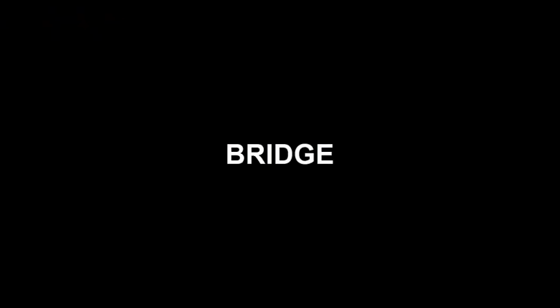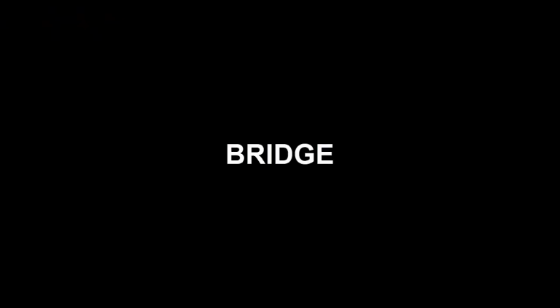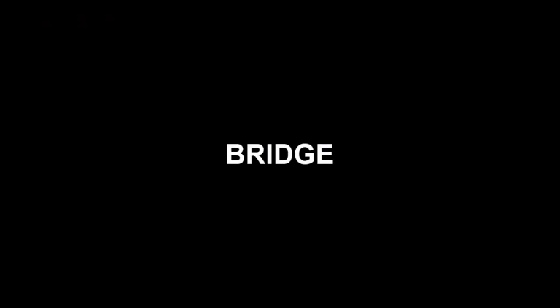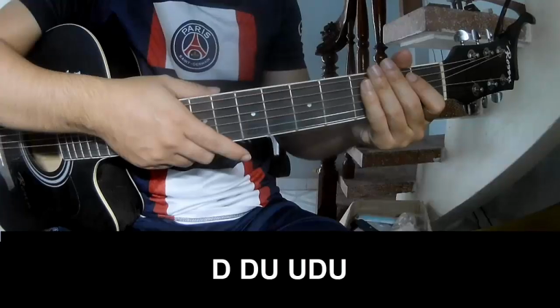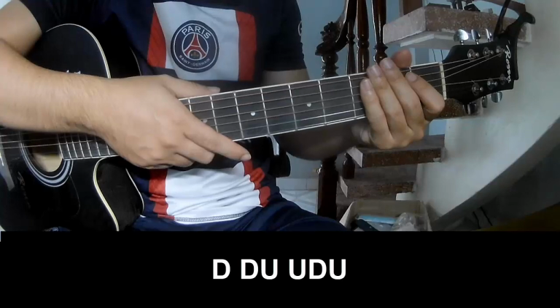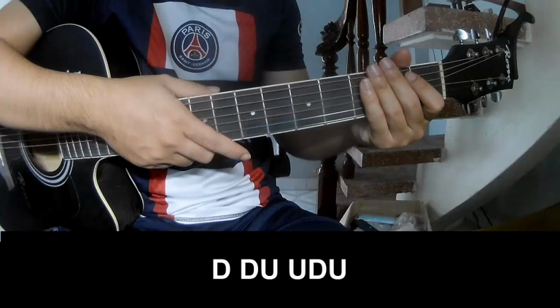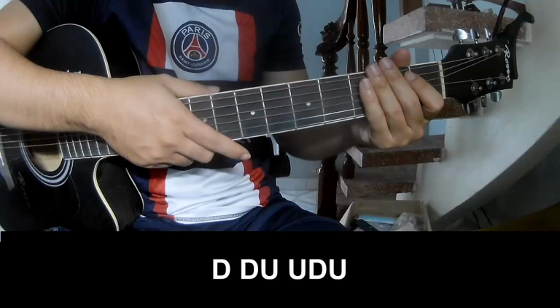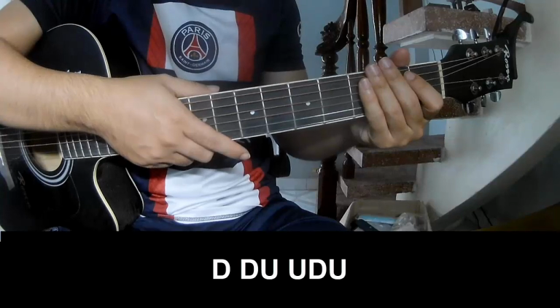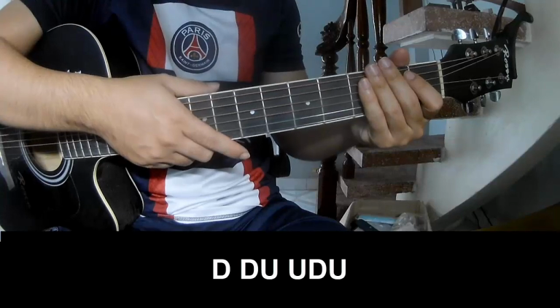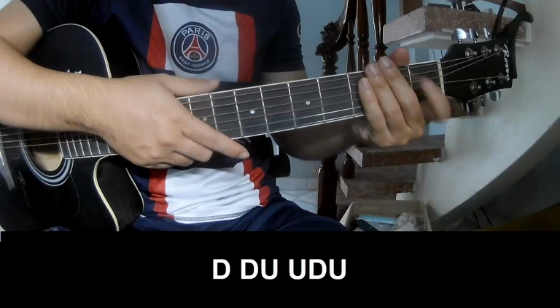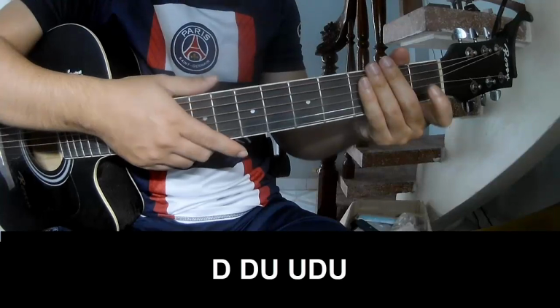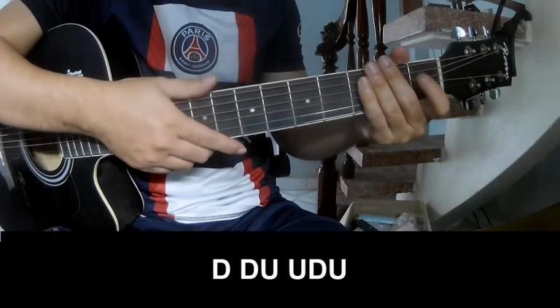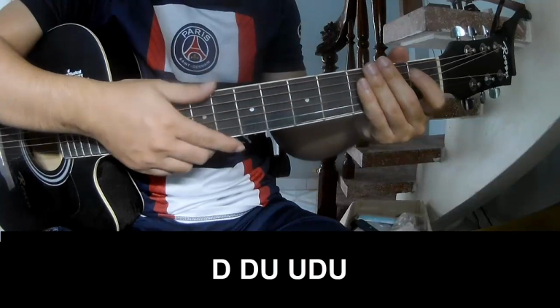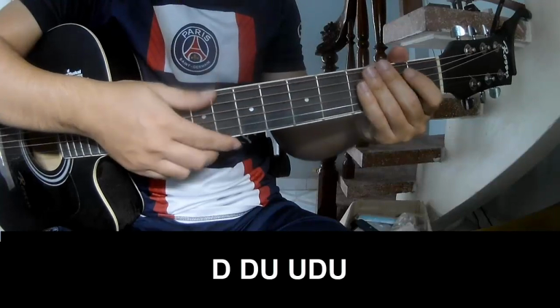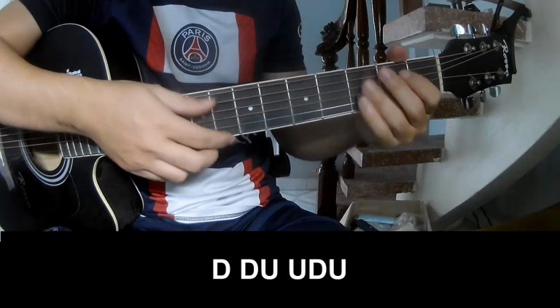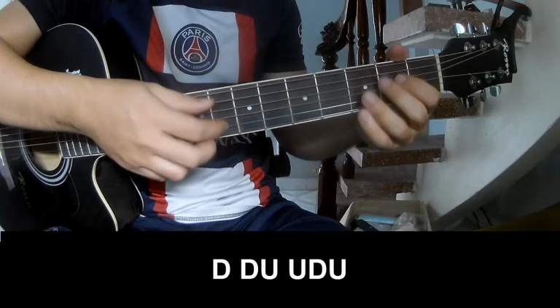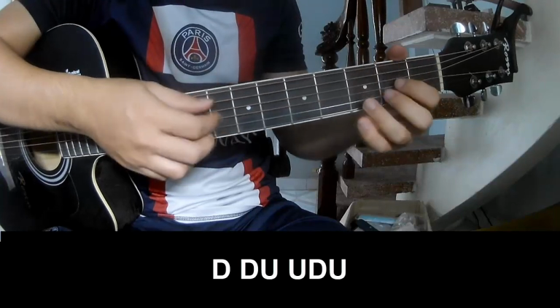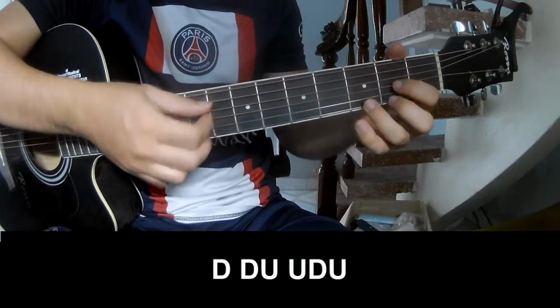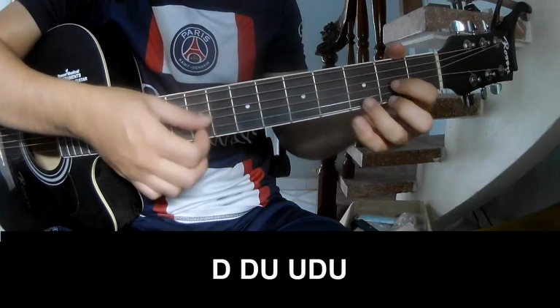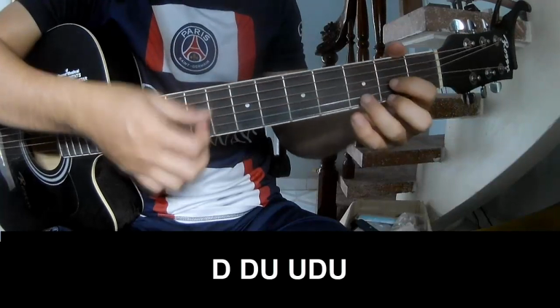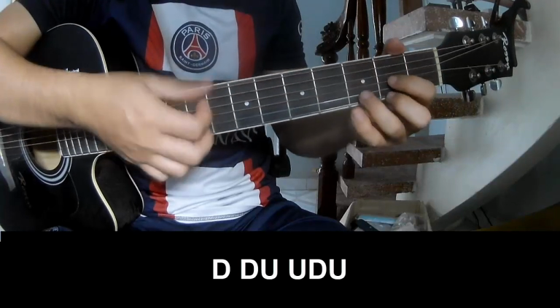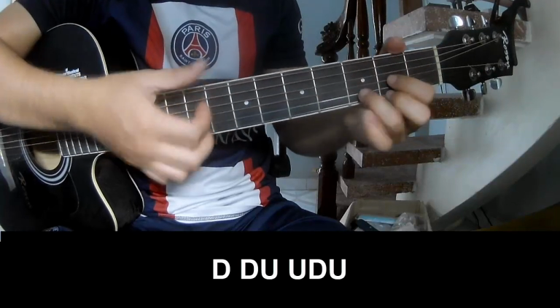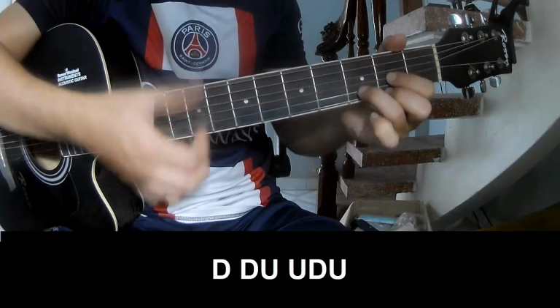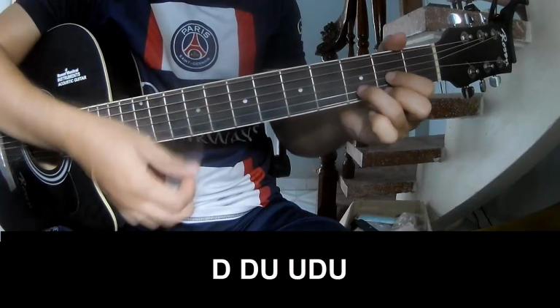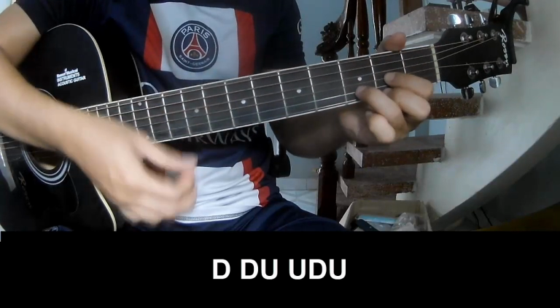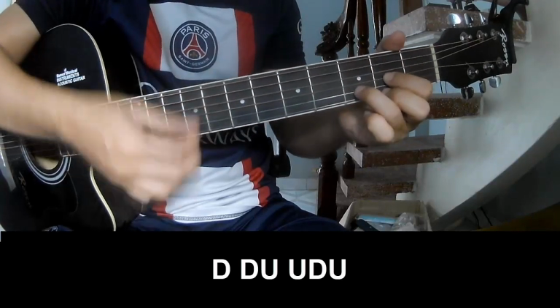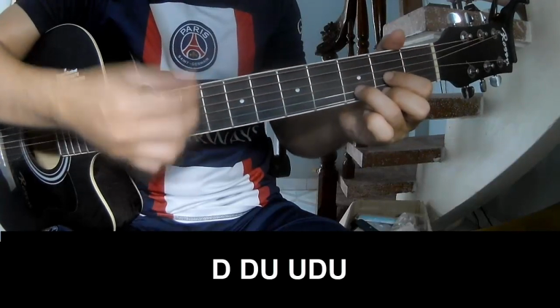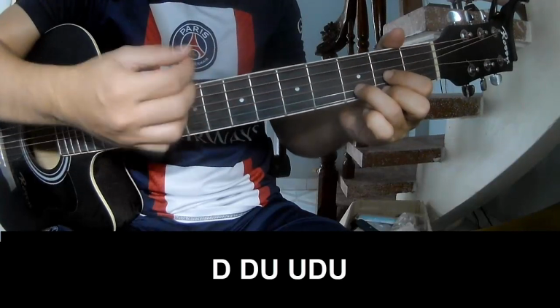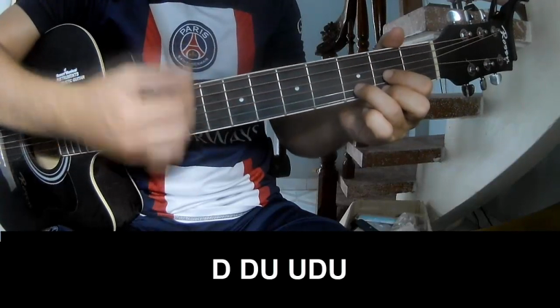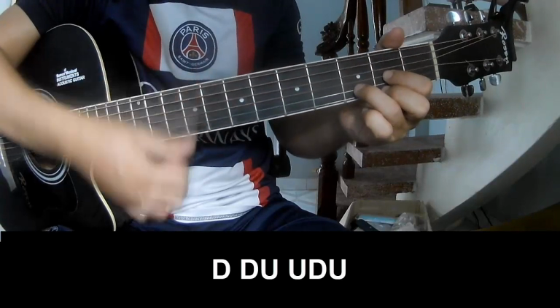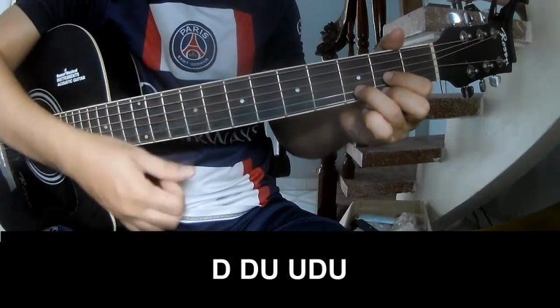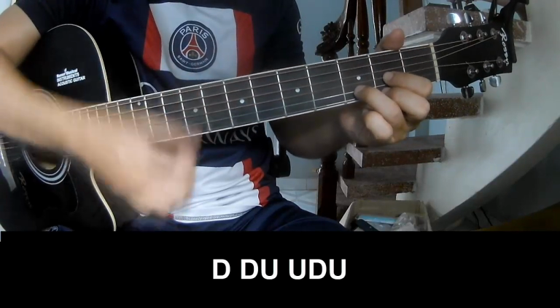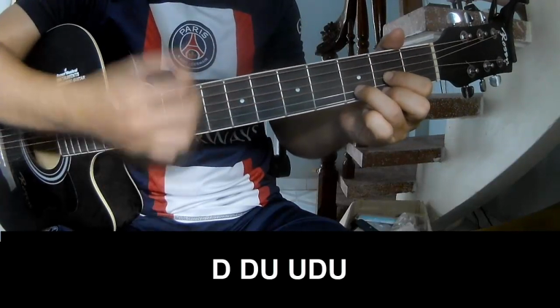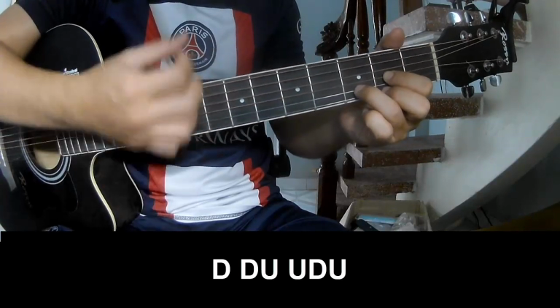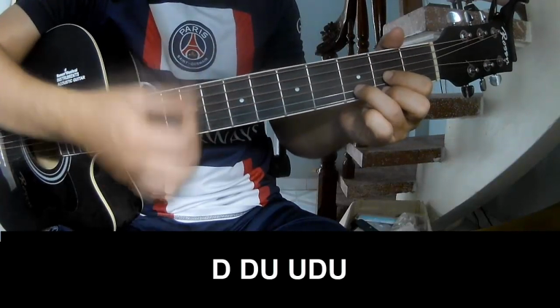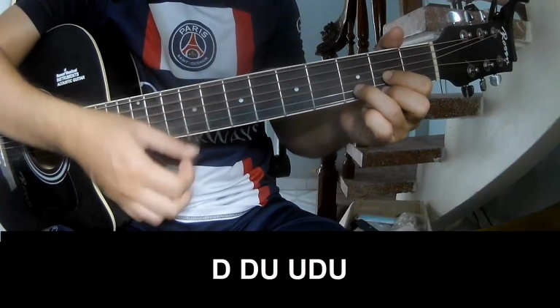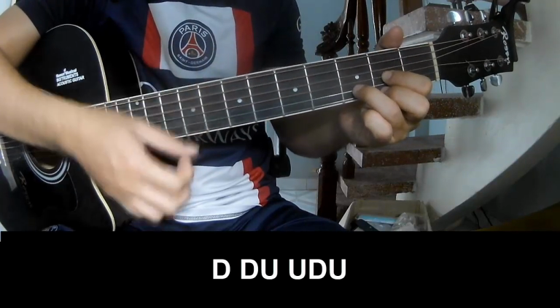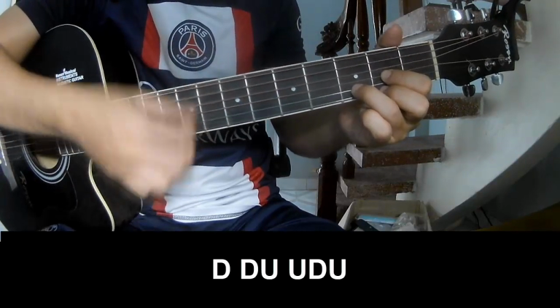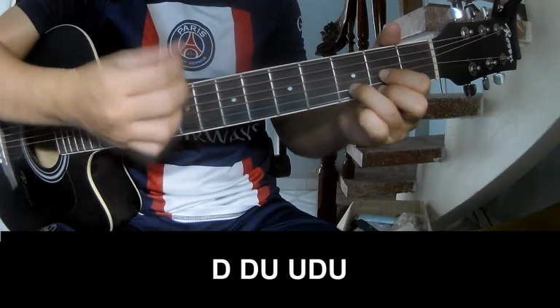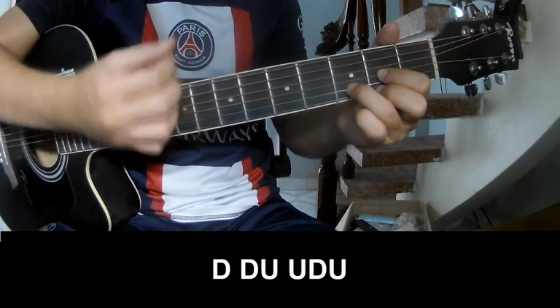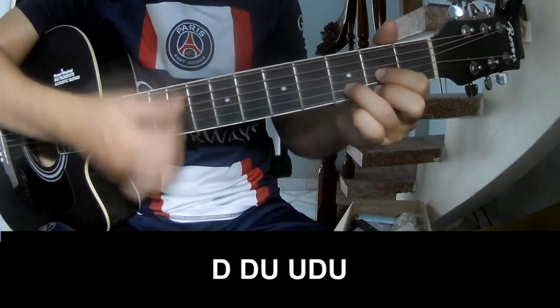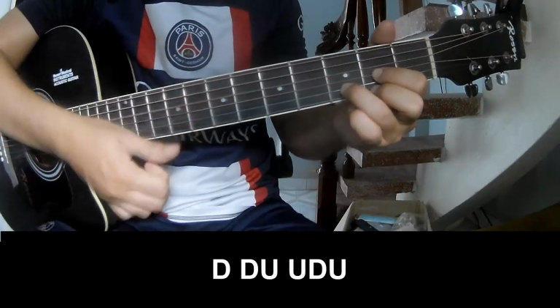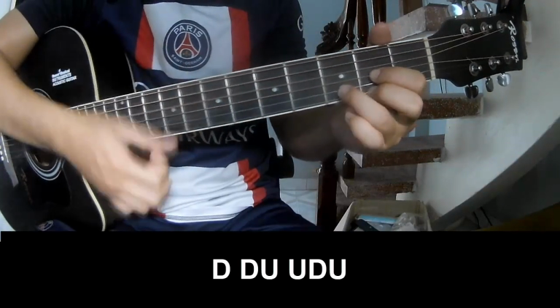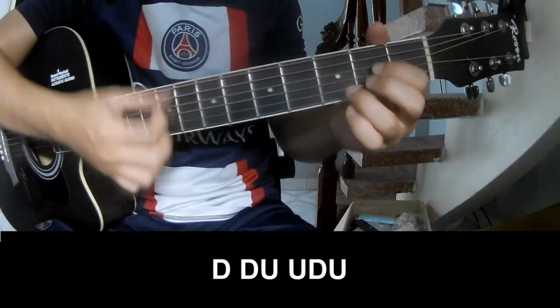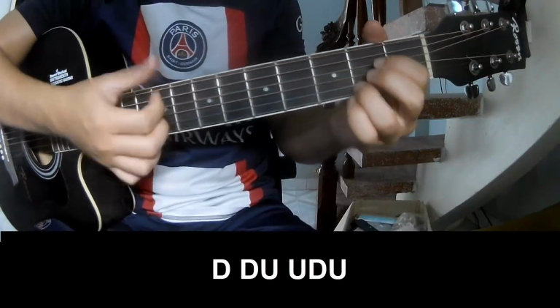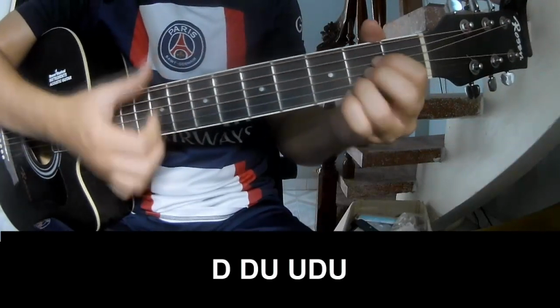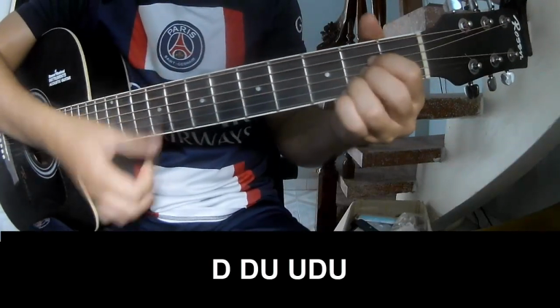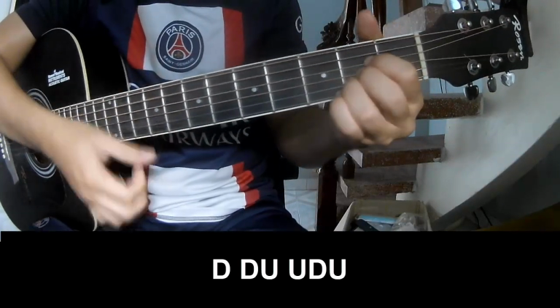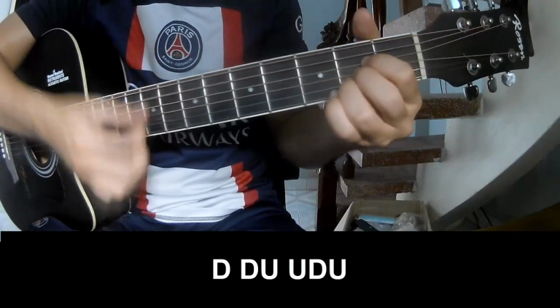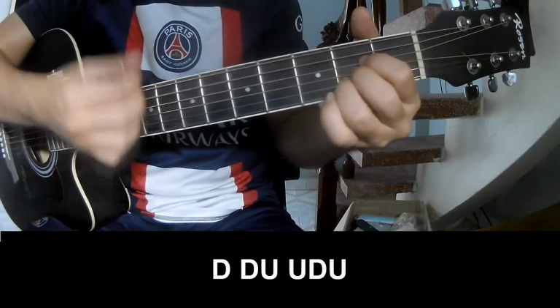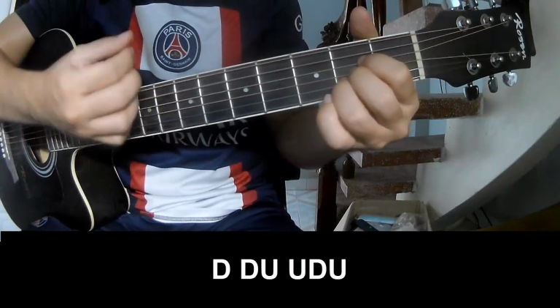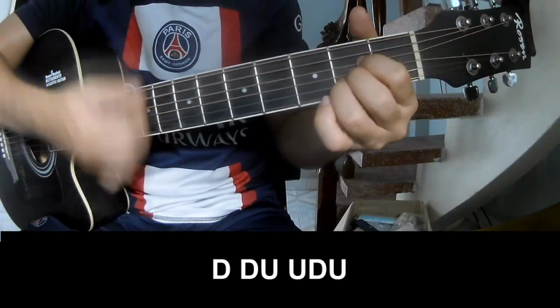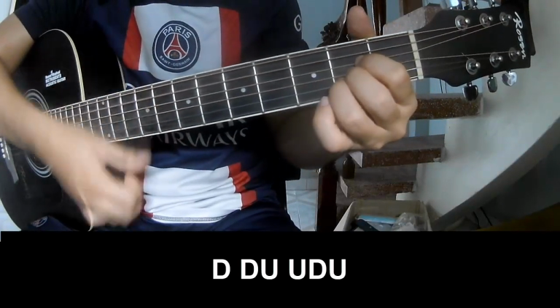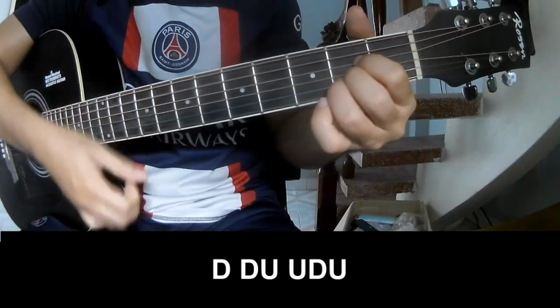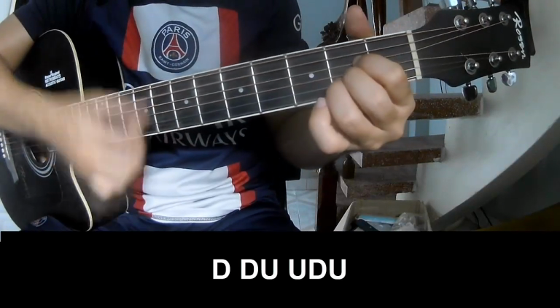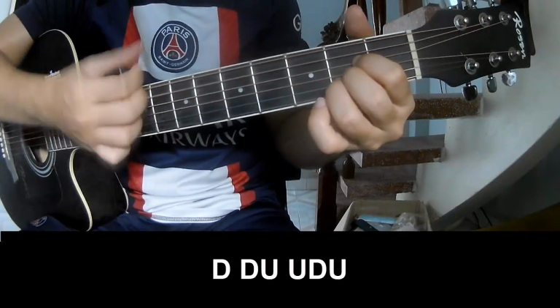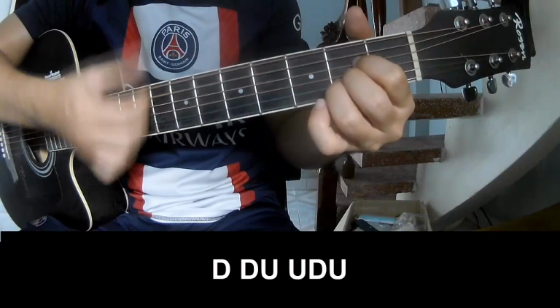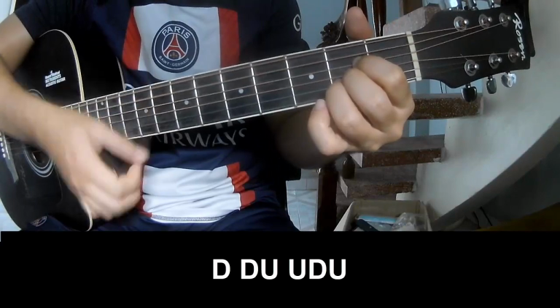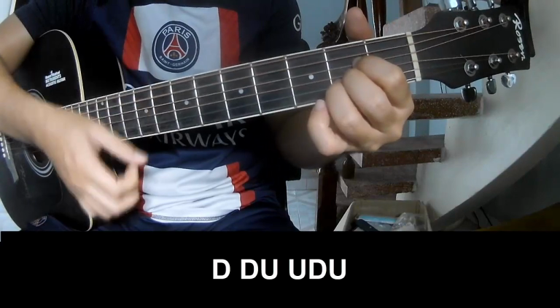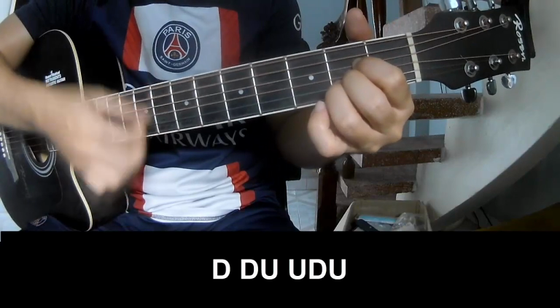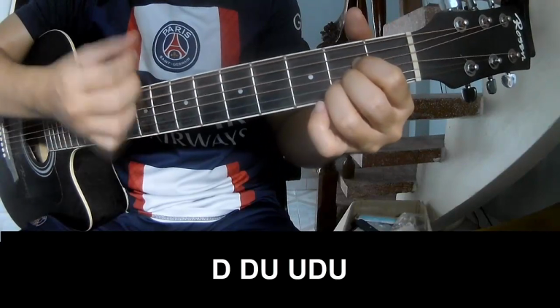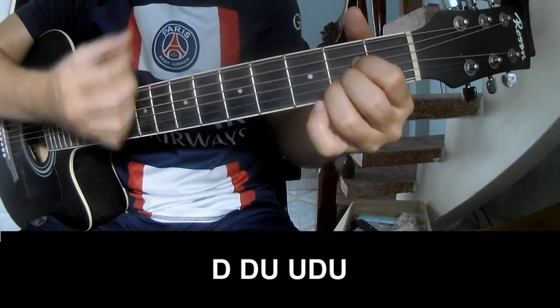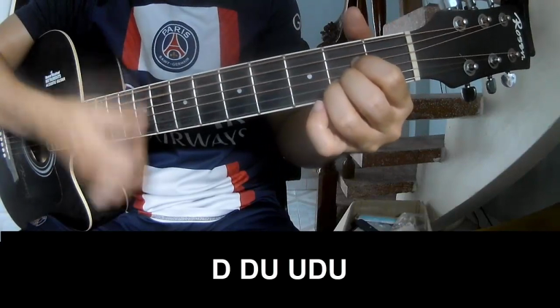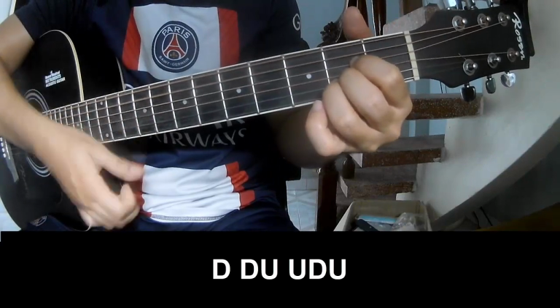For this section, play: Down, down, up, up, down, up, down, up, down.